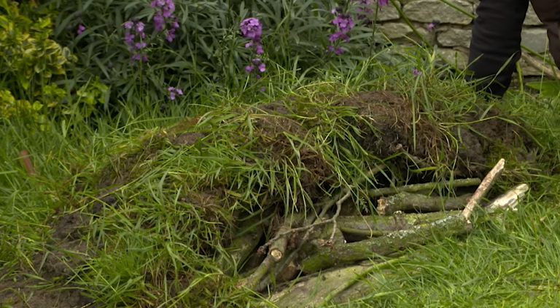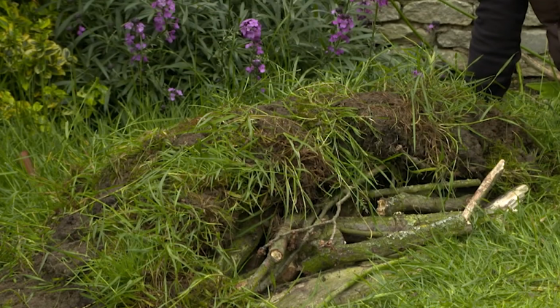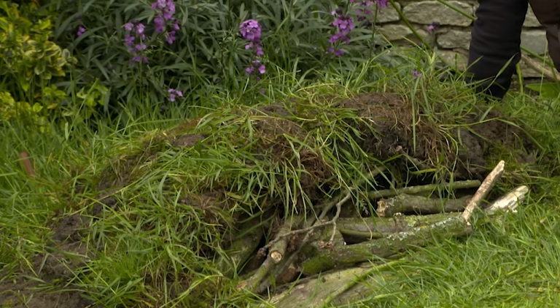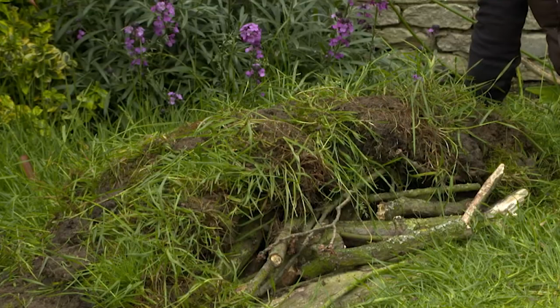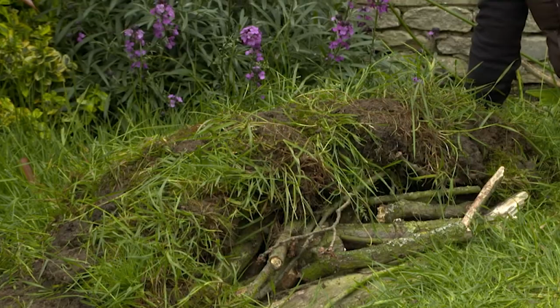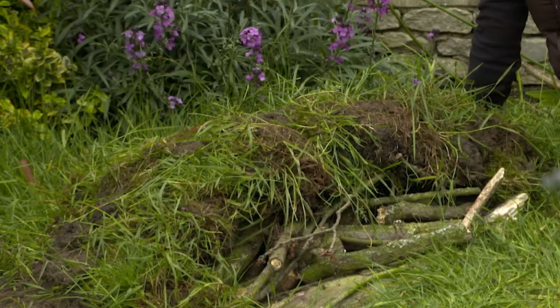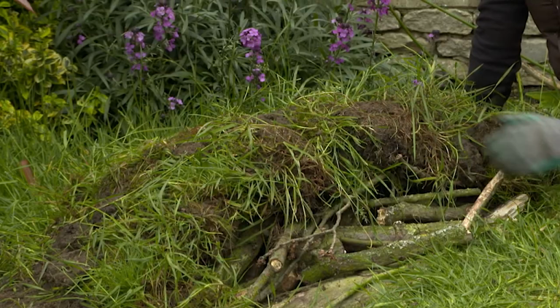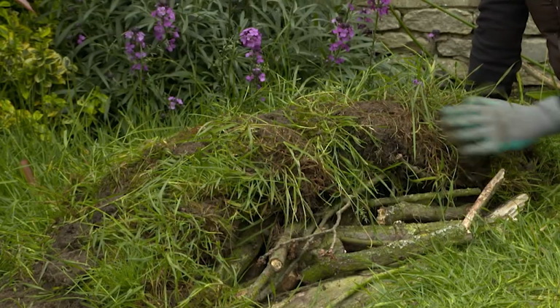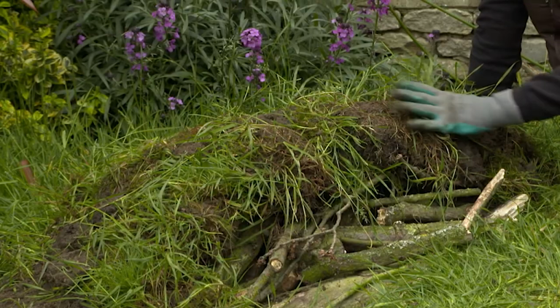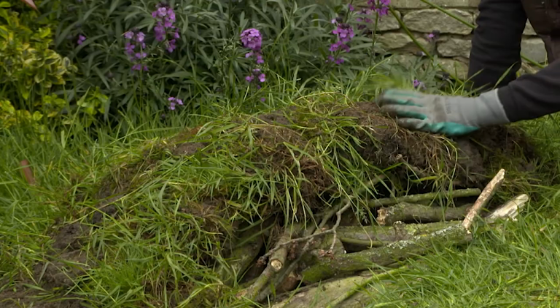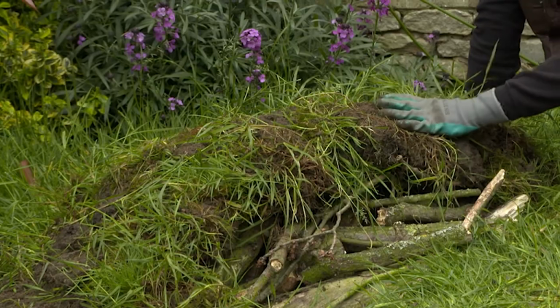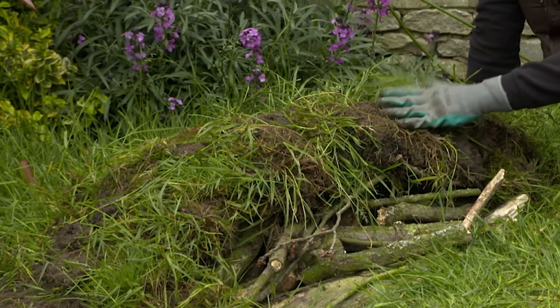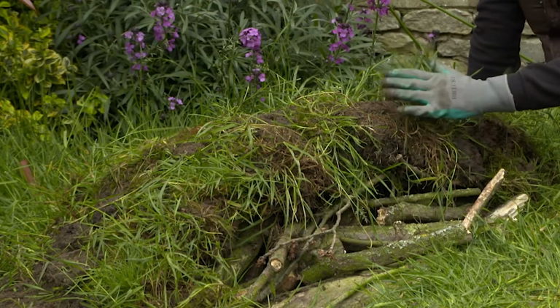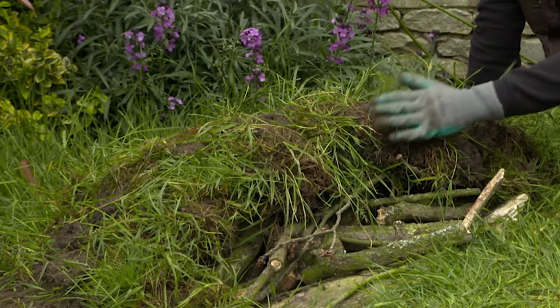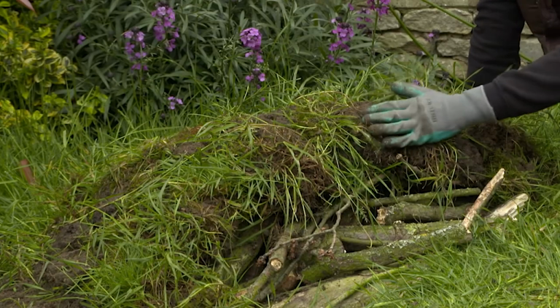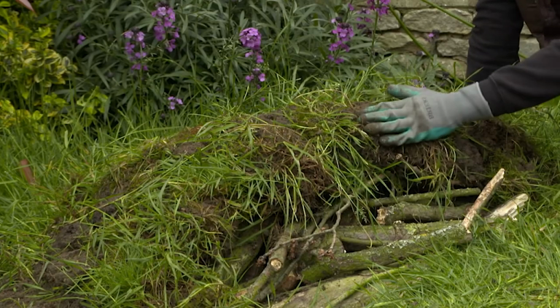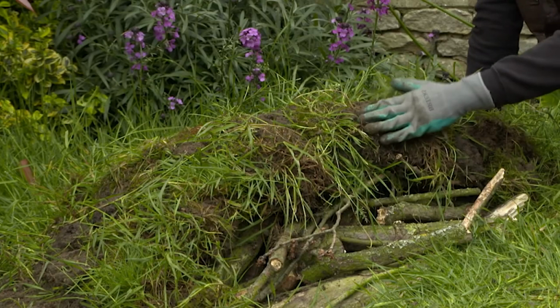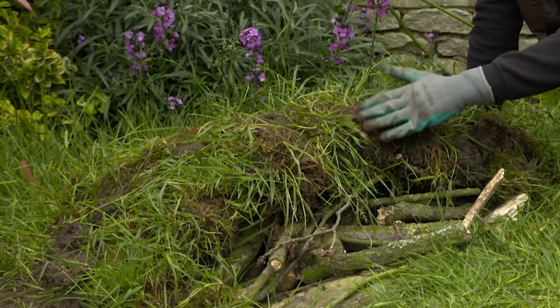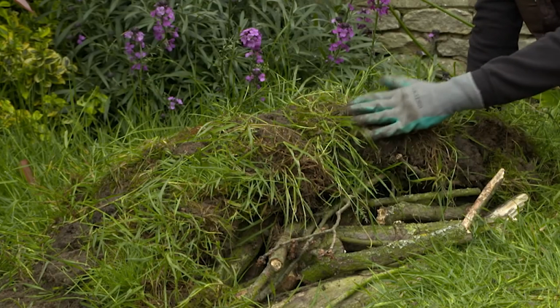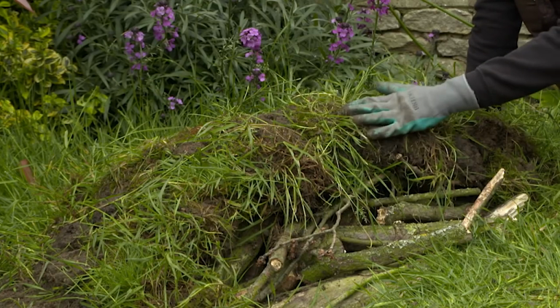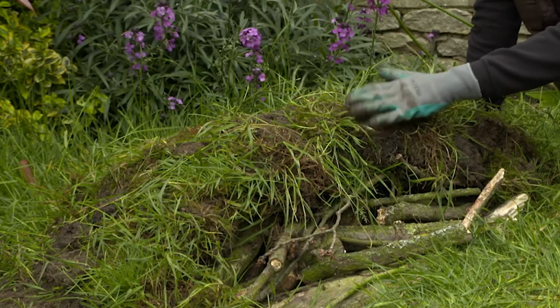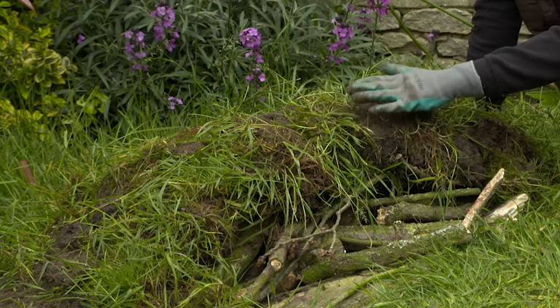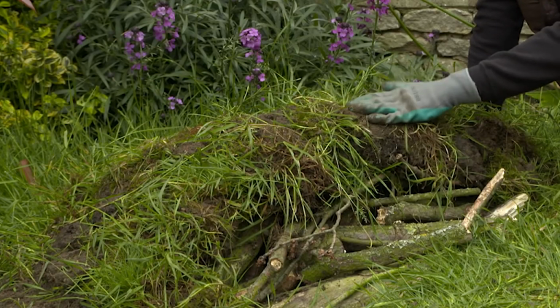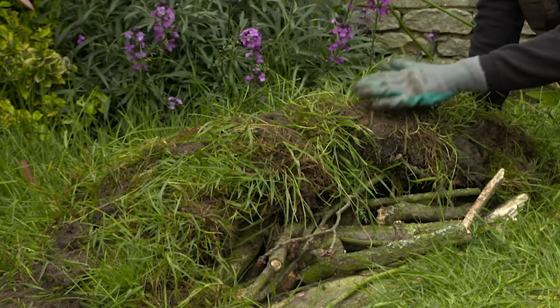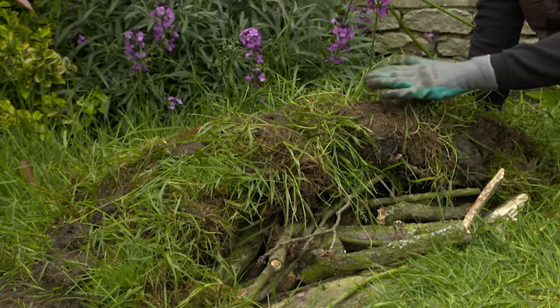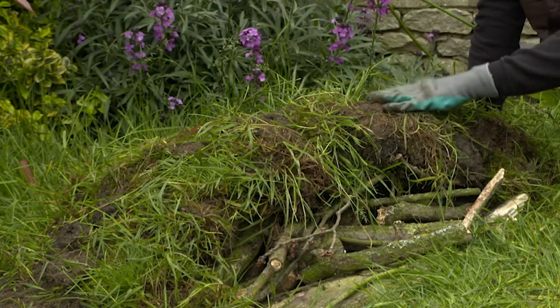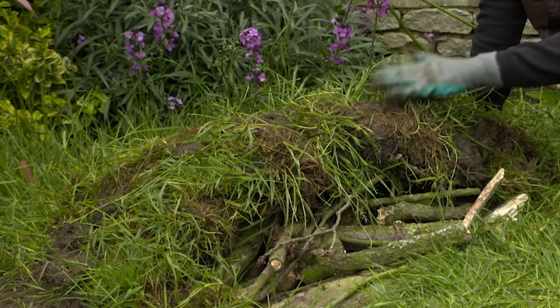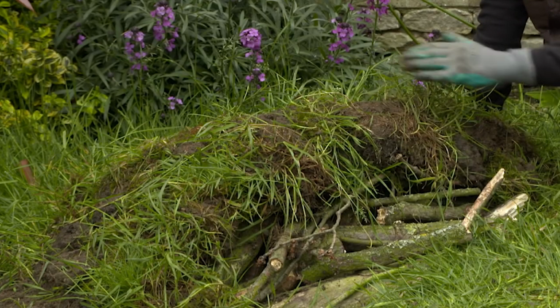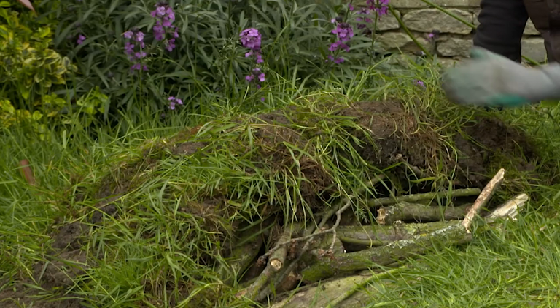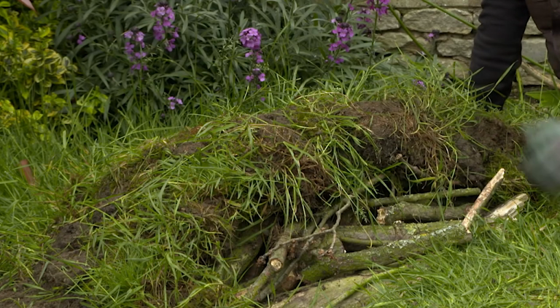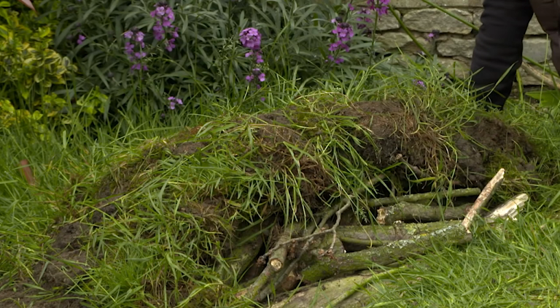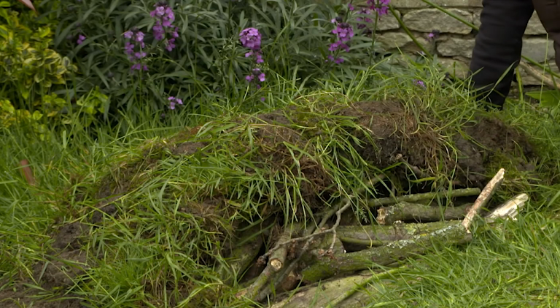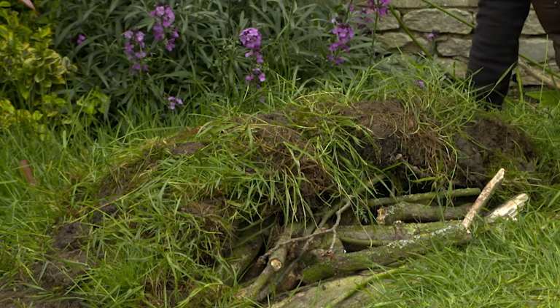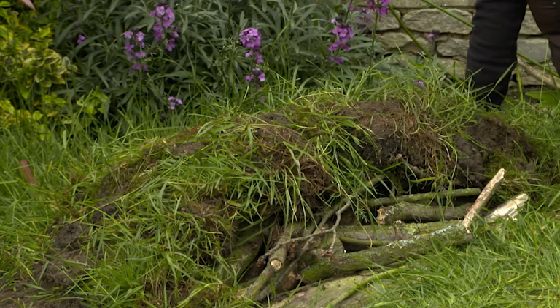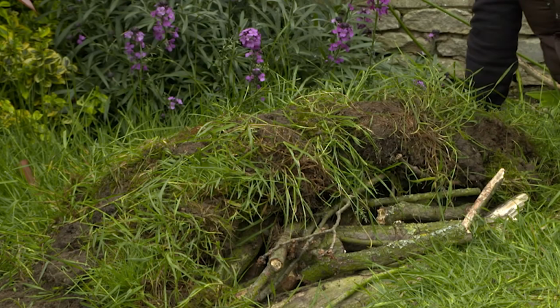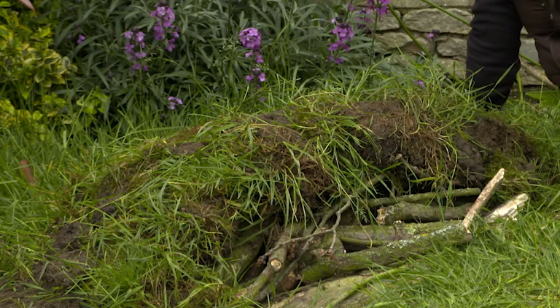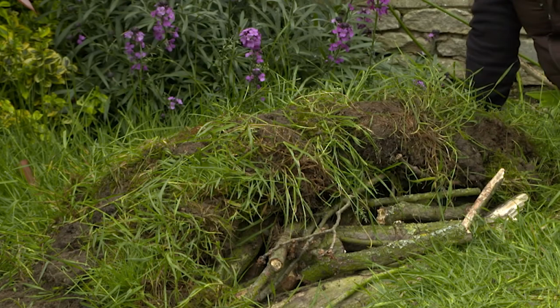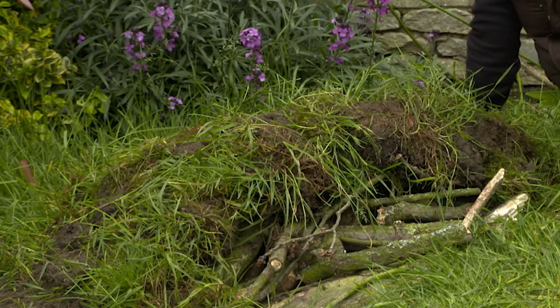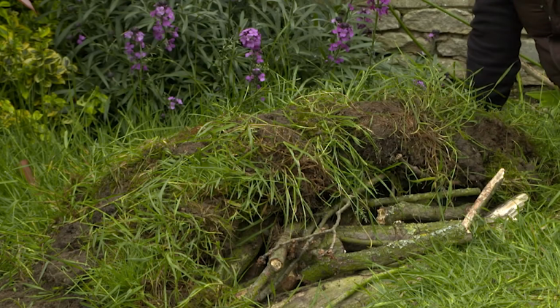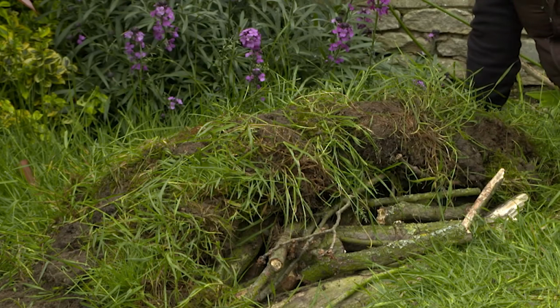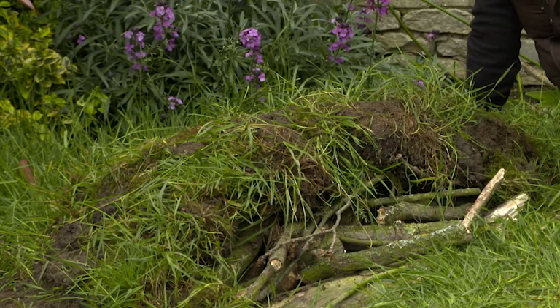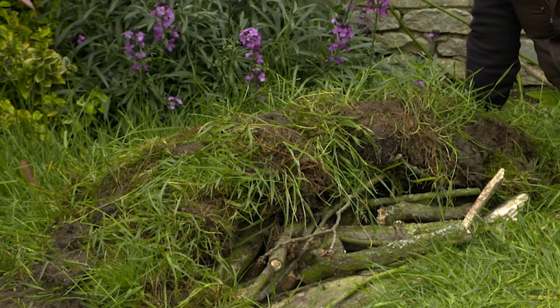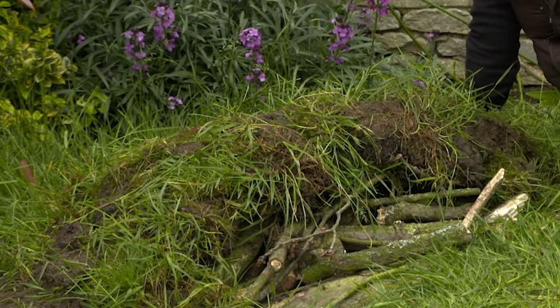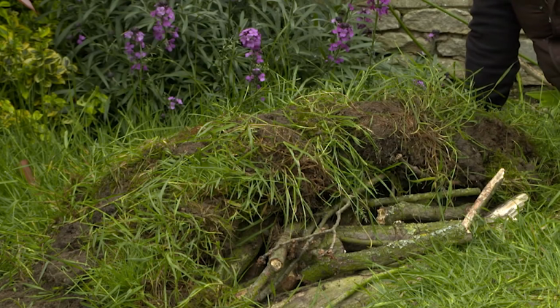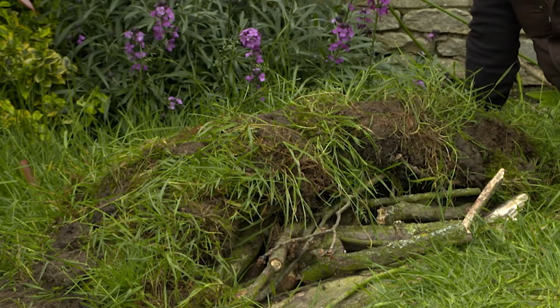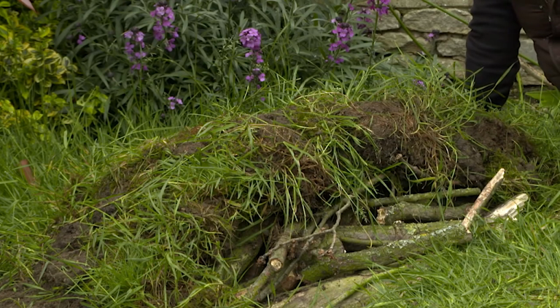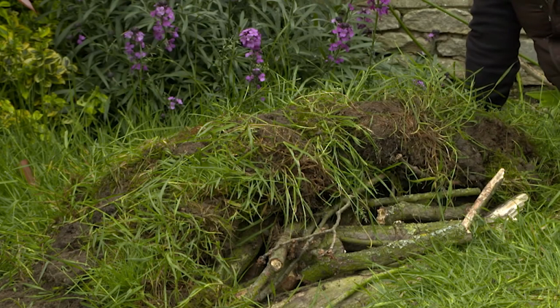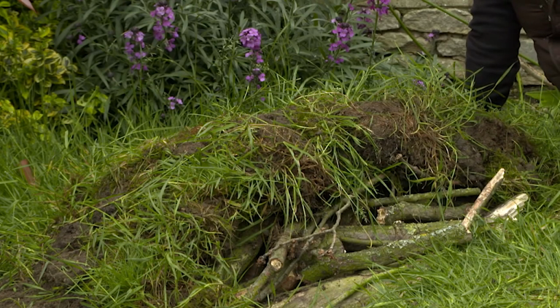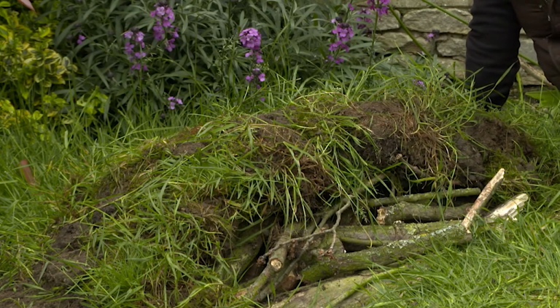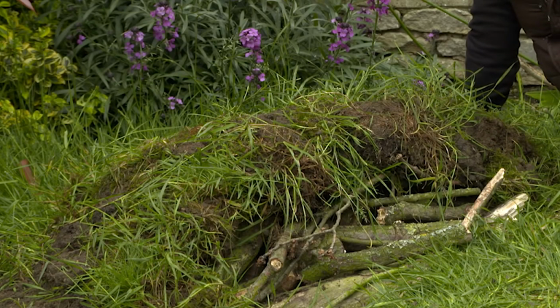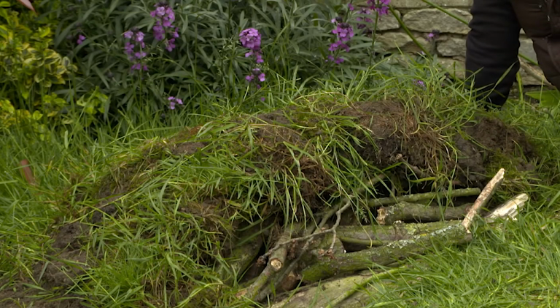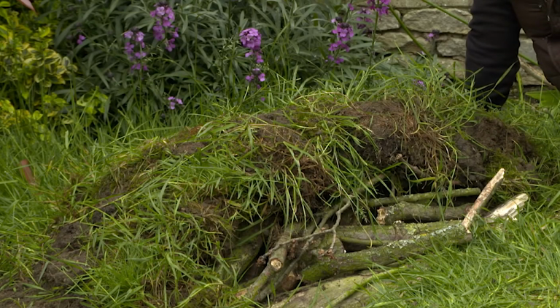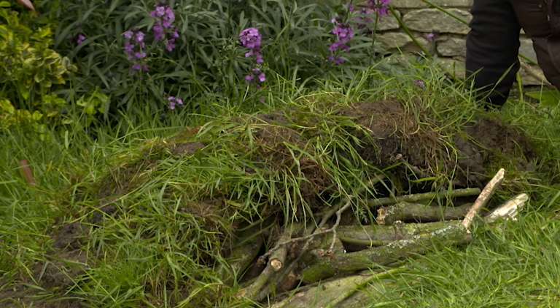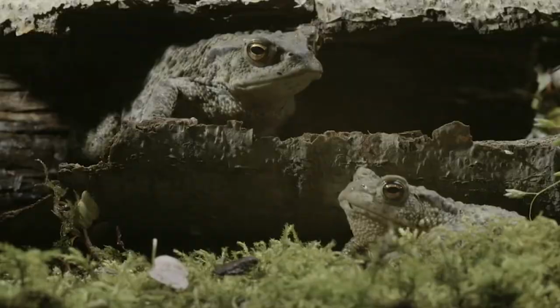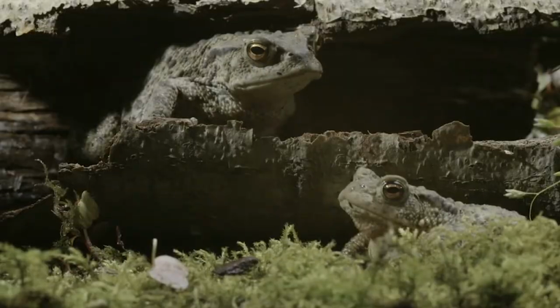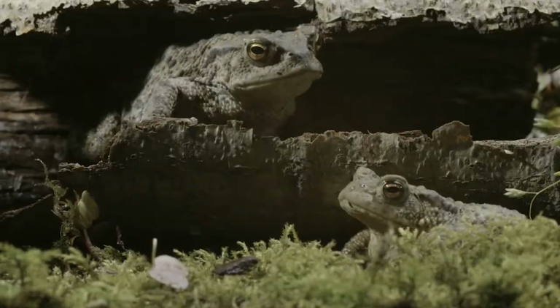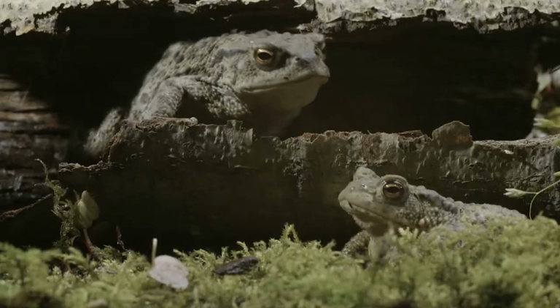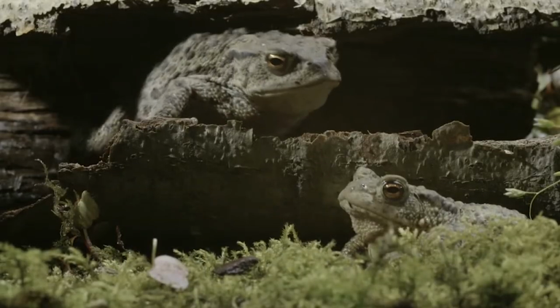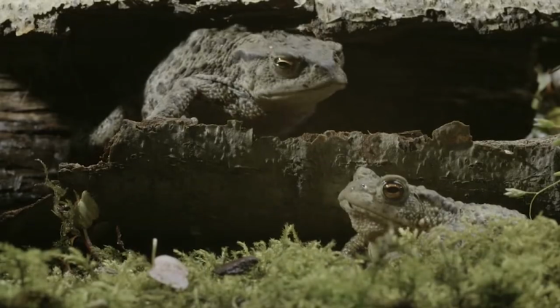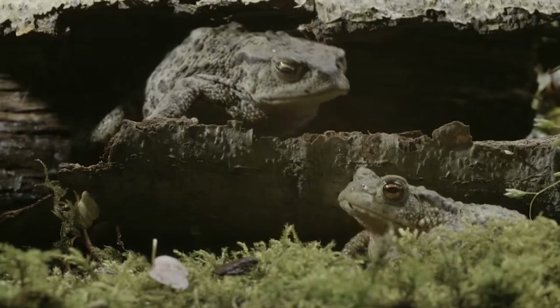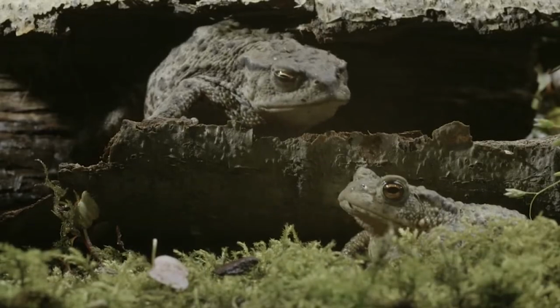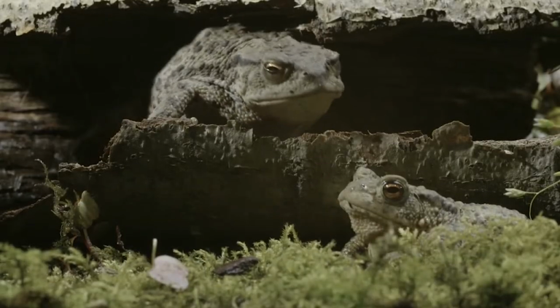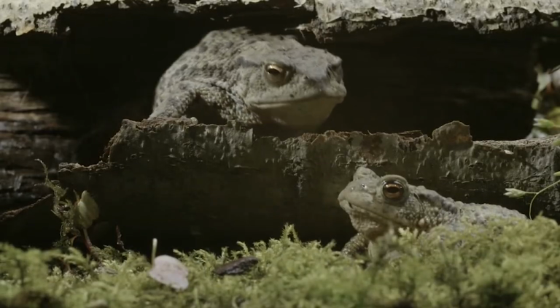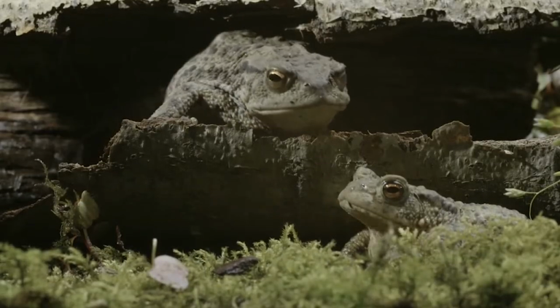To help your amphibians feel even more protected, sow wildflower seeds on top. Add a few logs or leave the grass to grow.